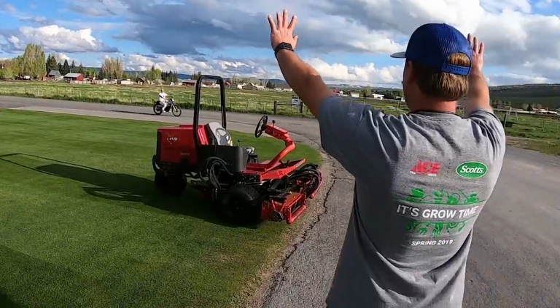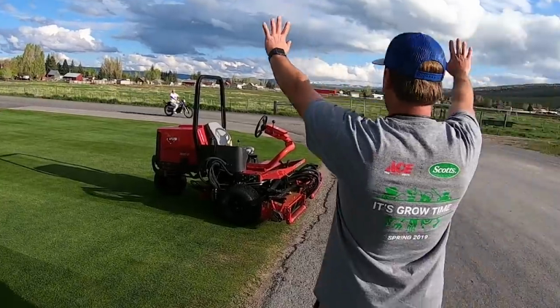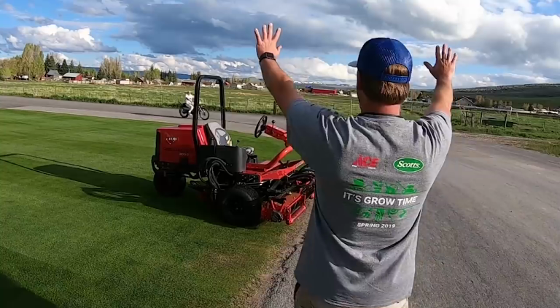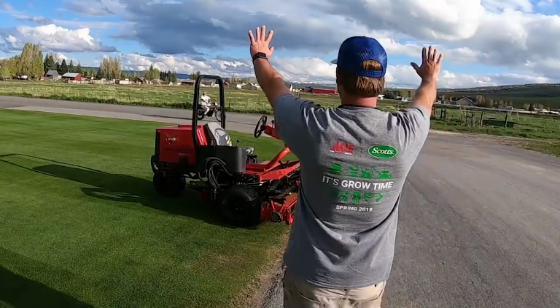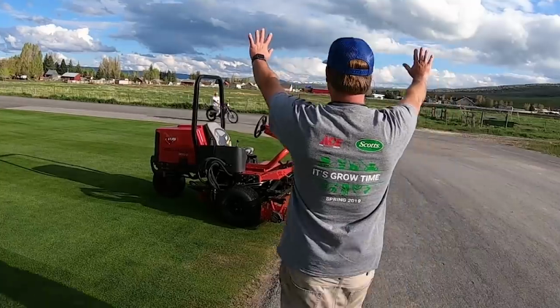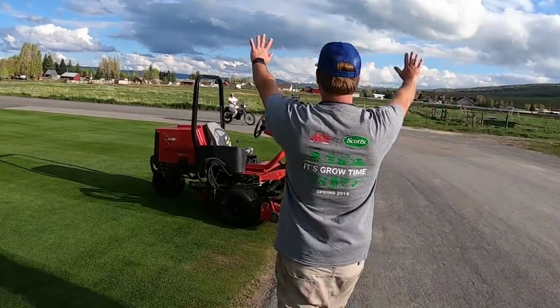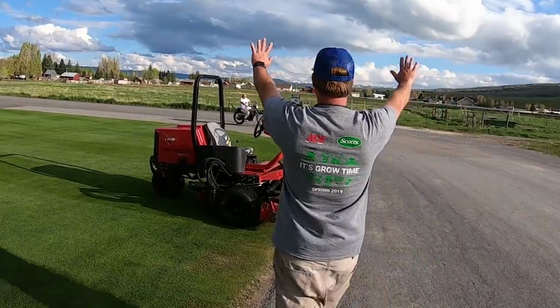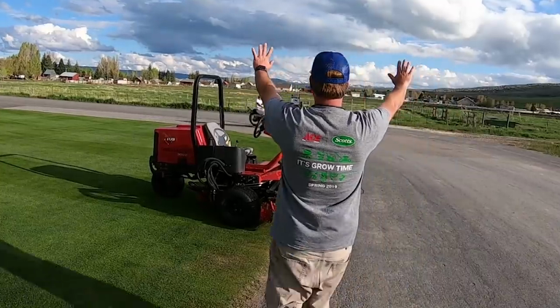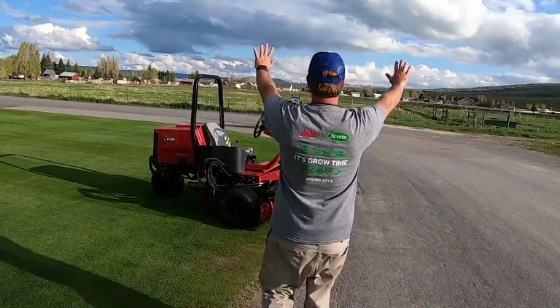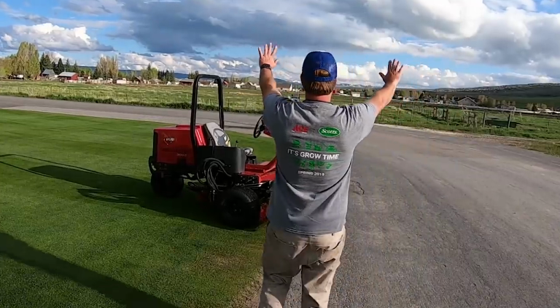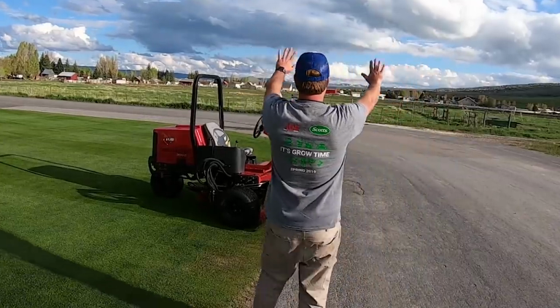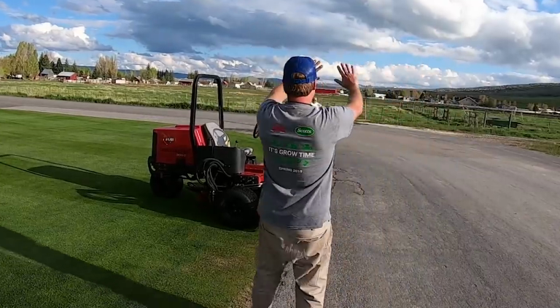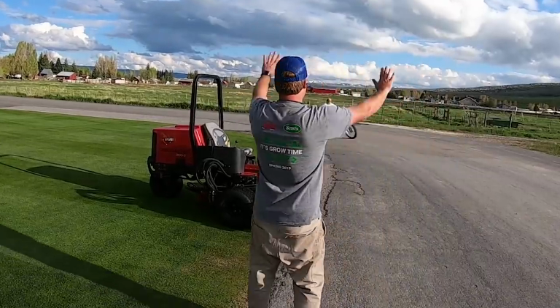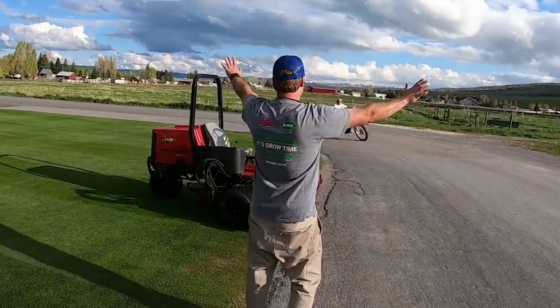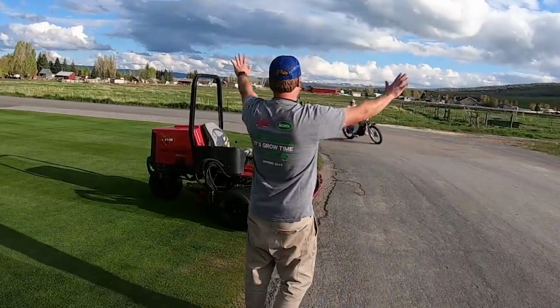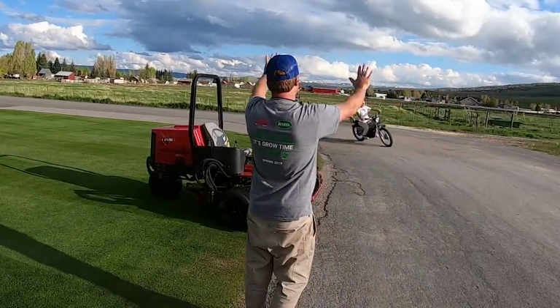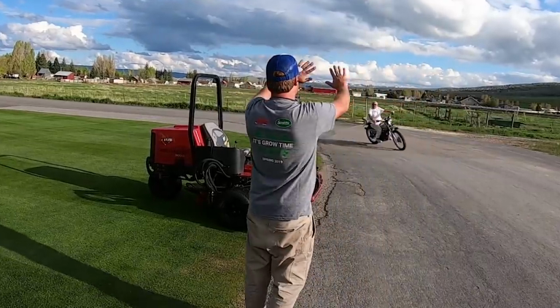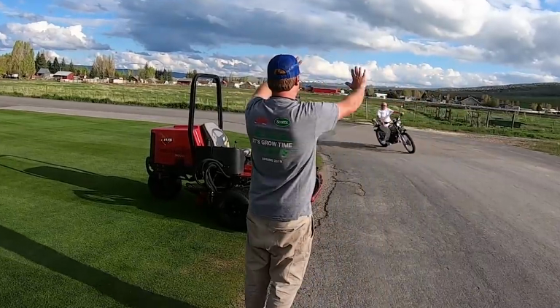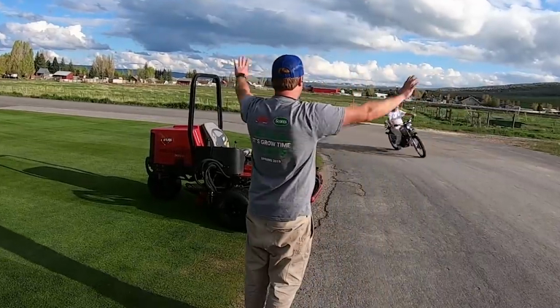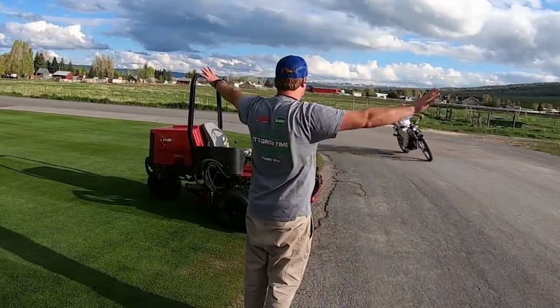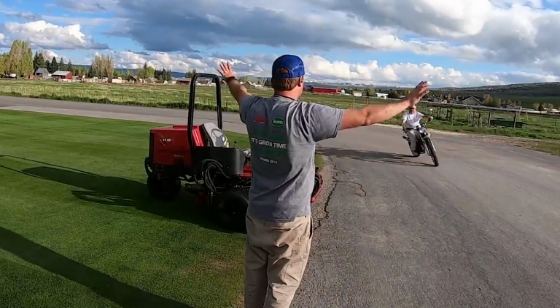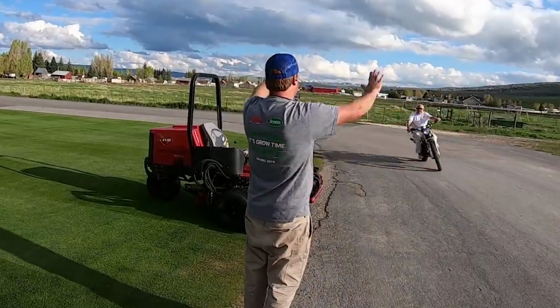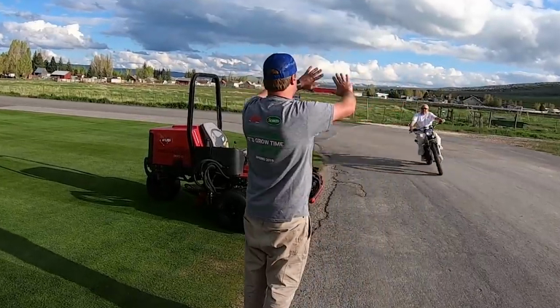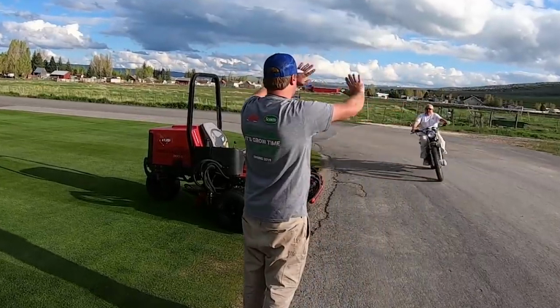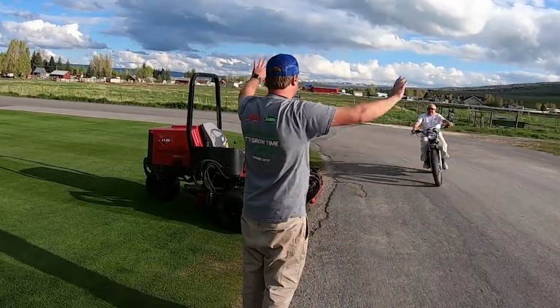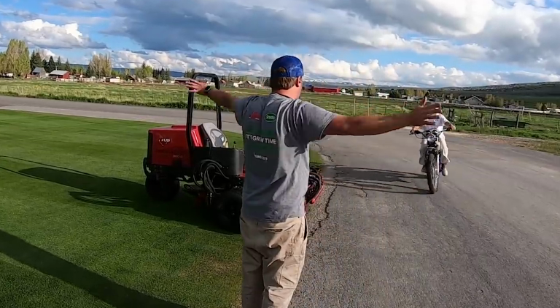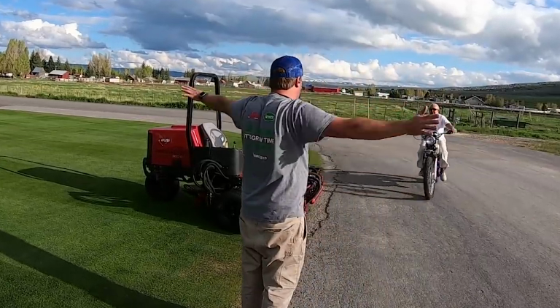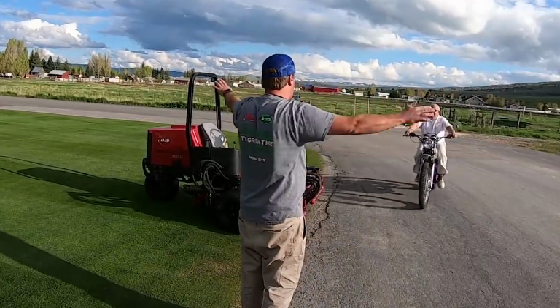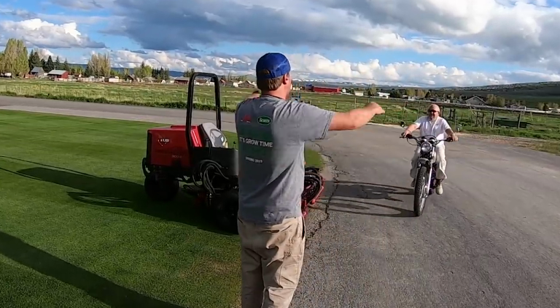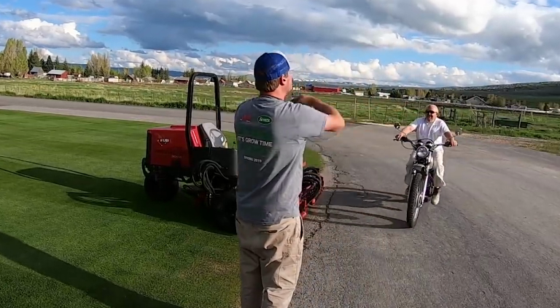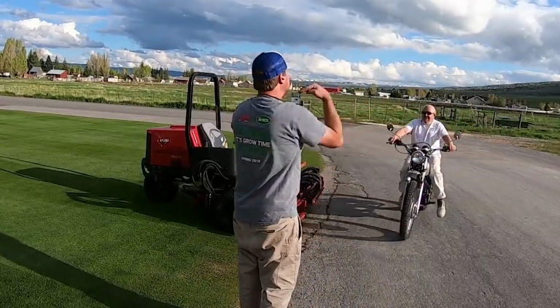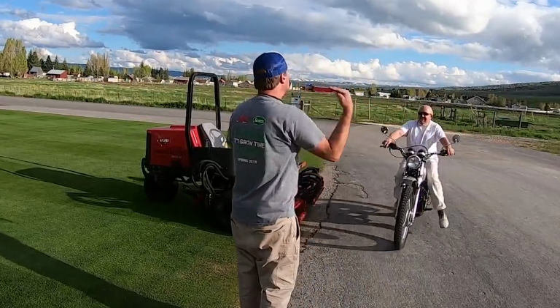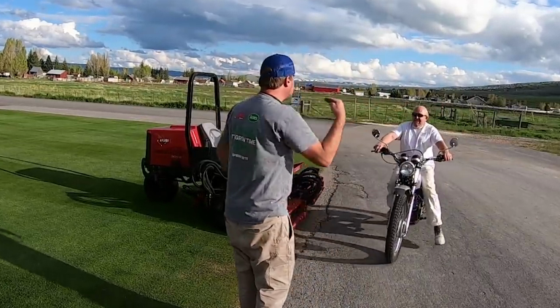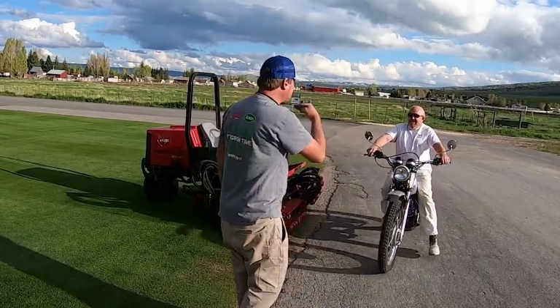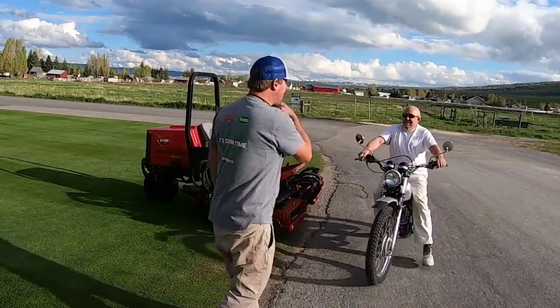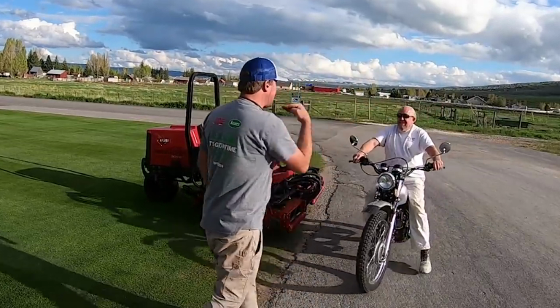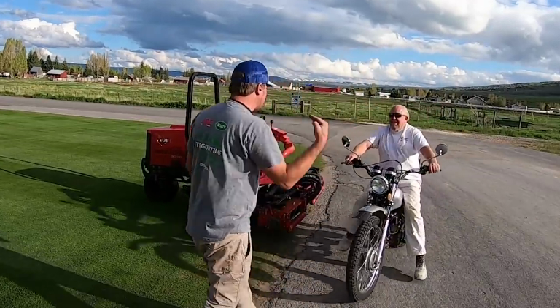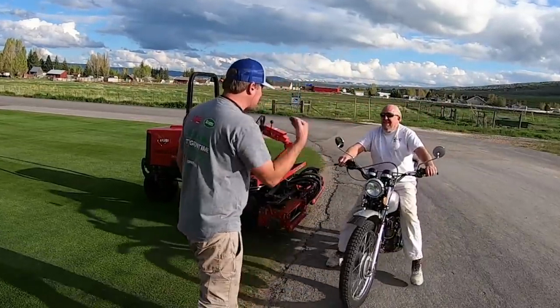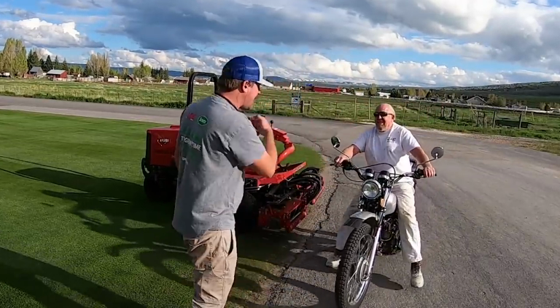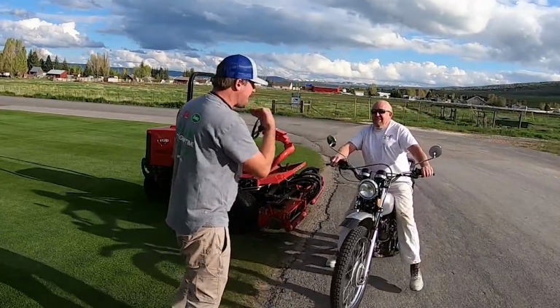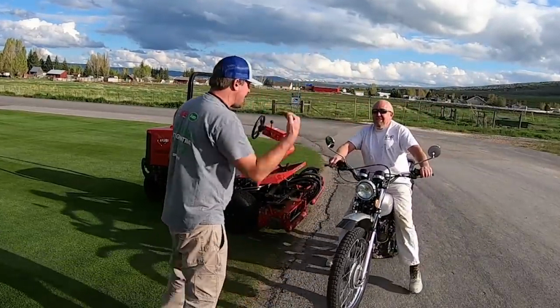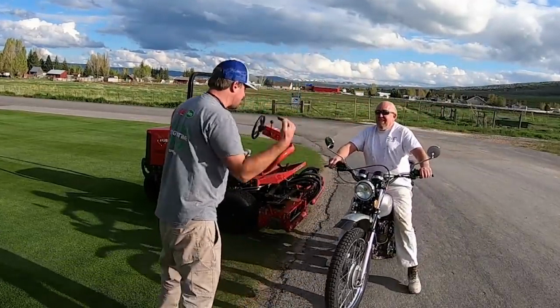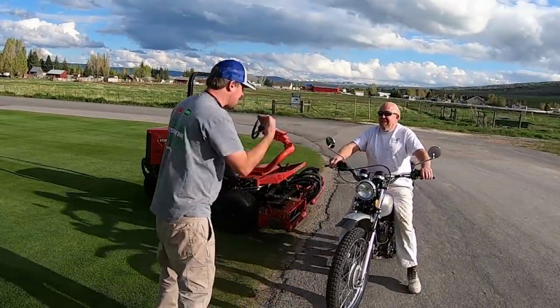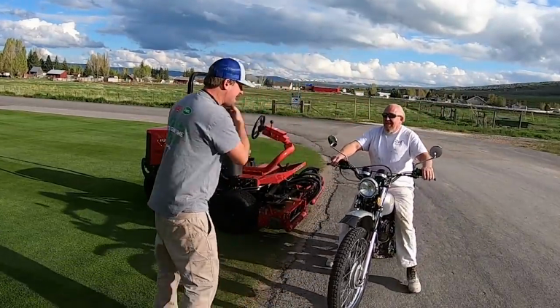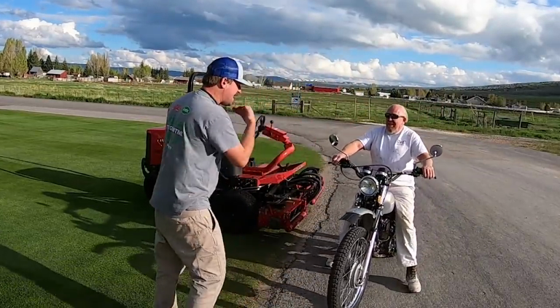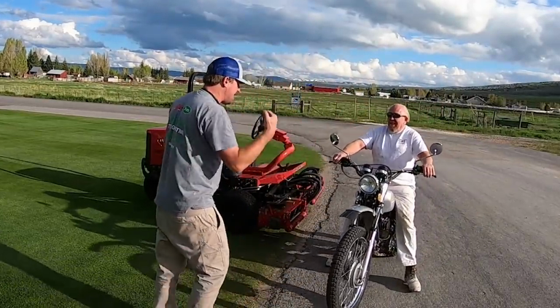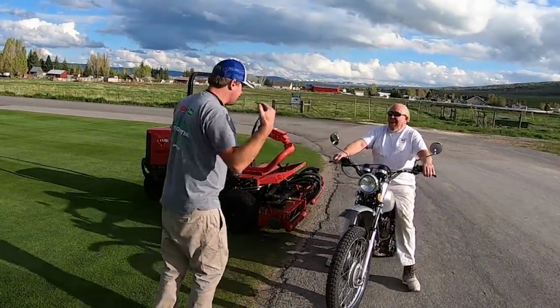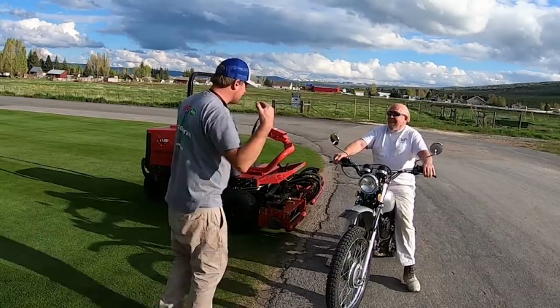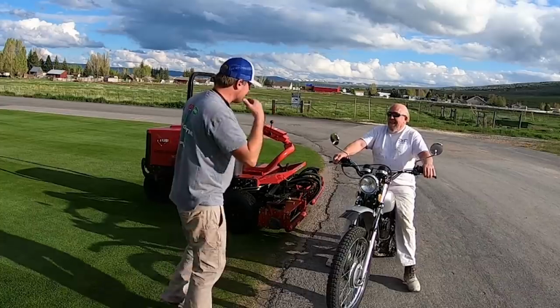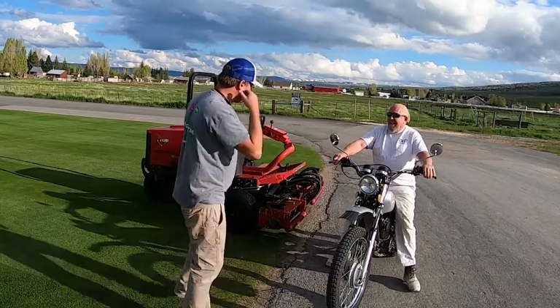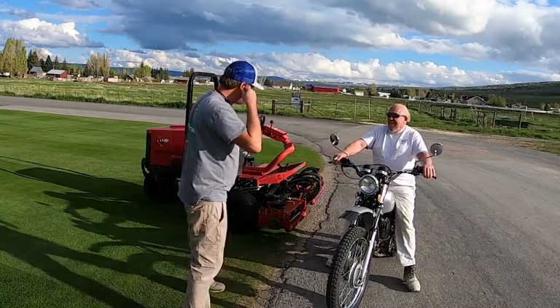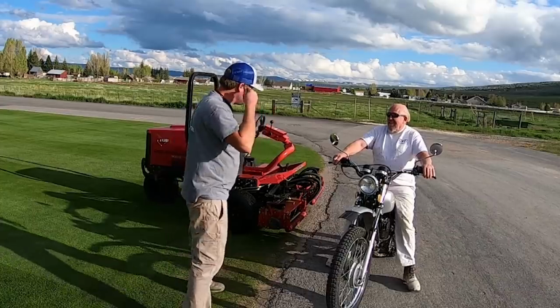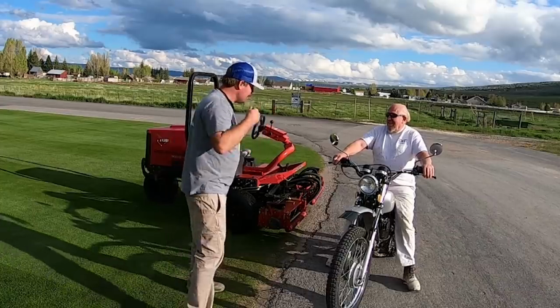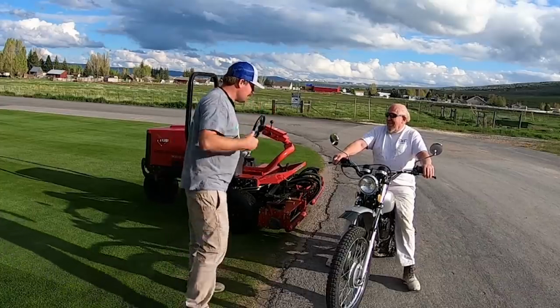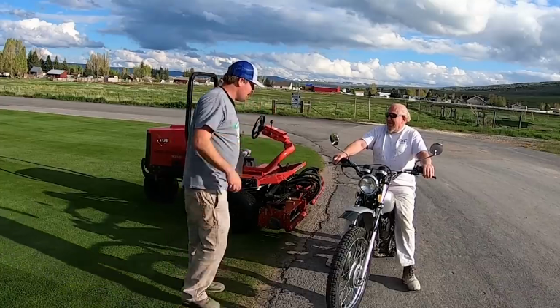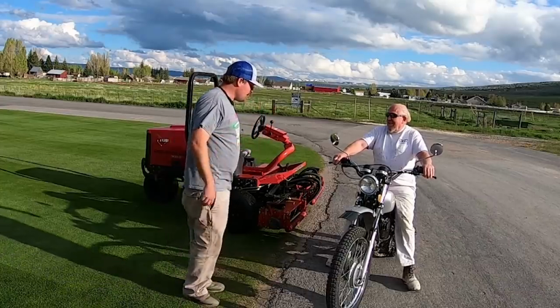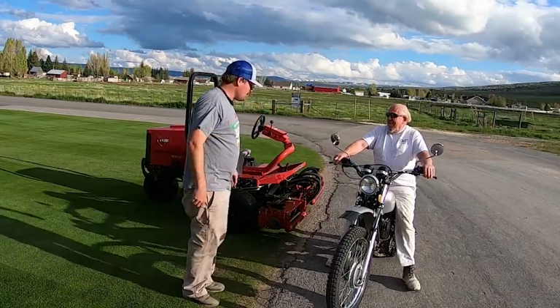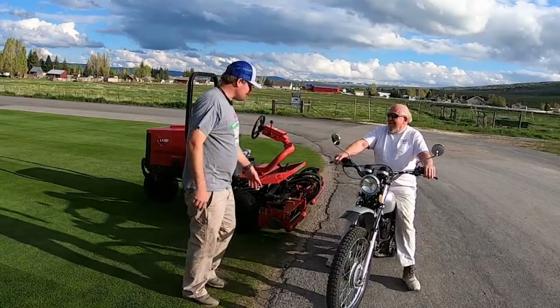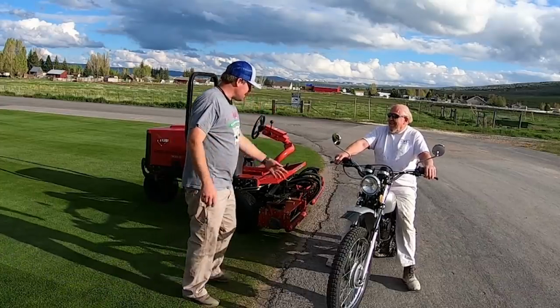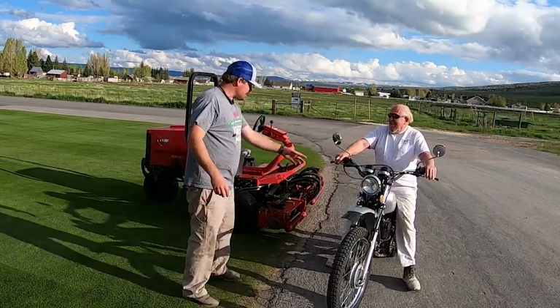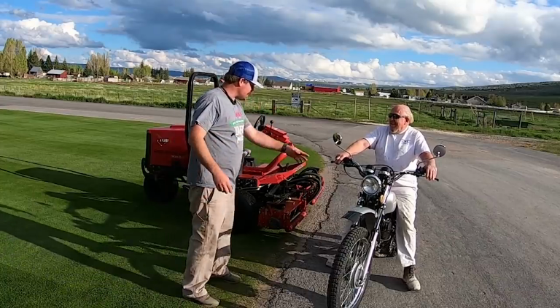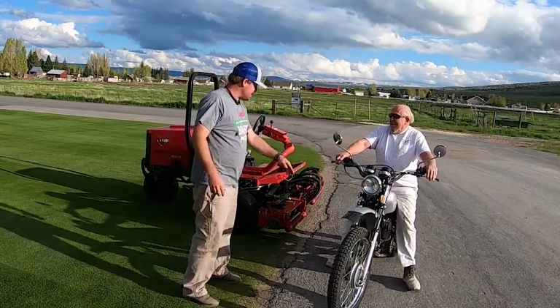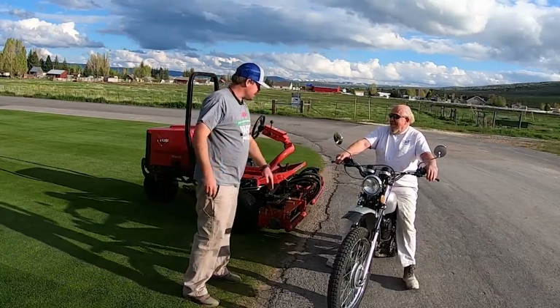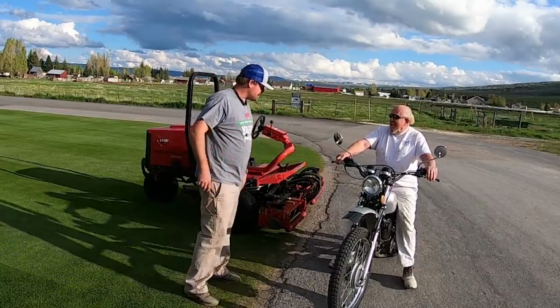Hold the phone, hold the phone, hold the phone. Cut it, cut it, cut it. I can't. Whose is this?